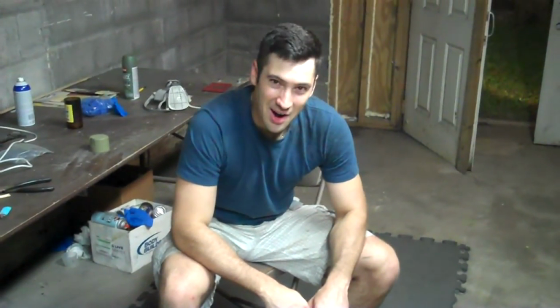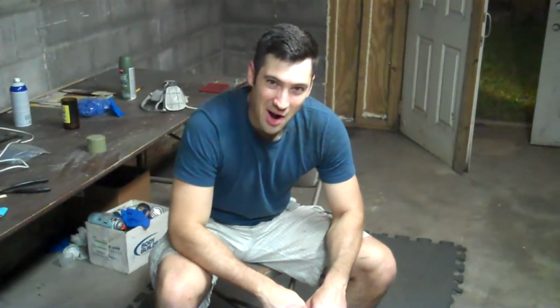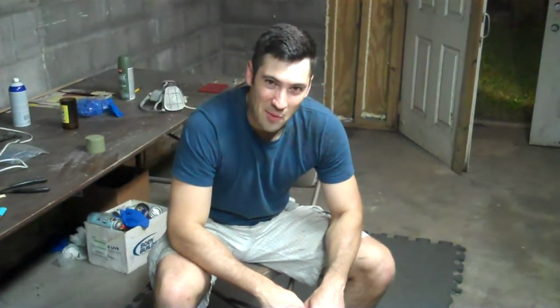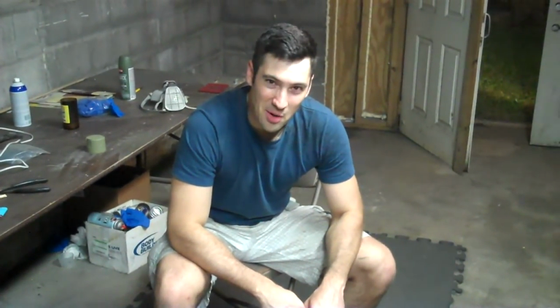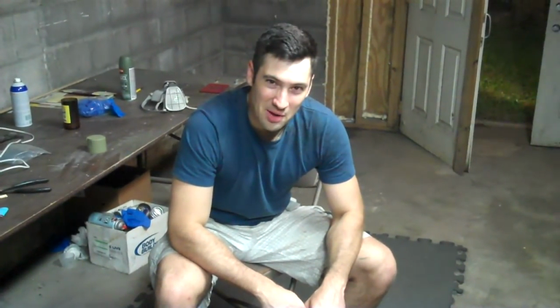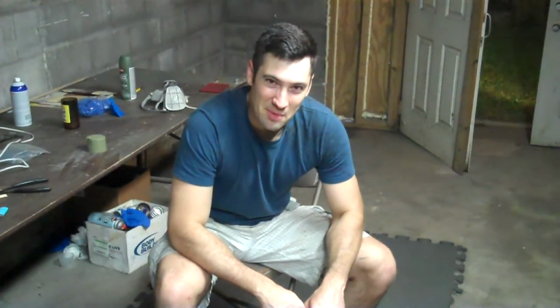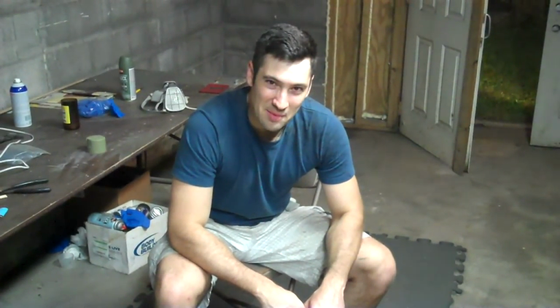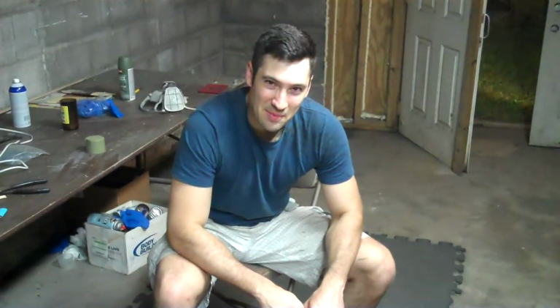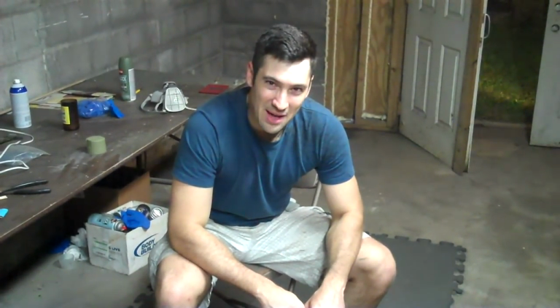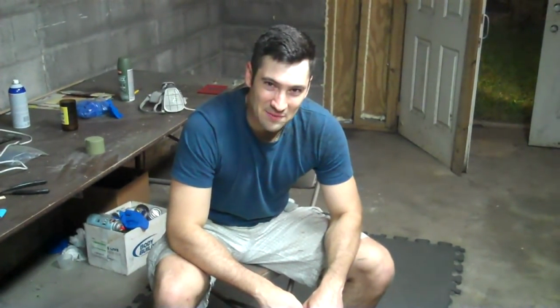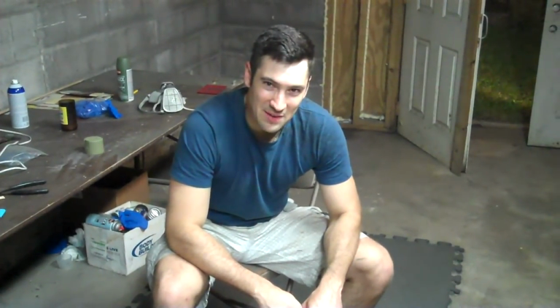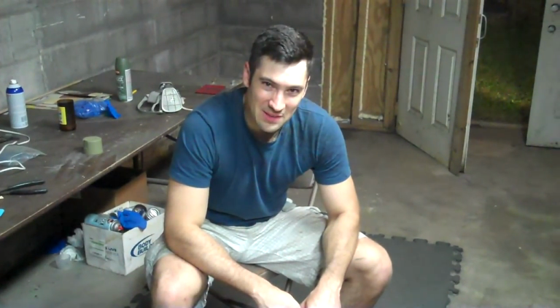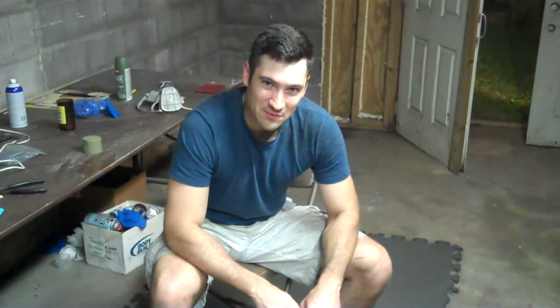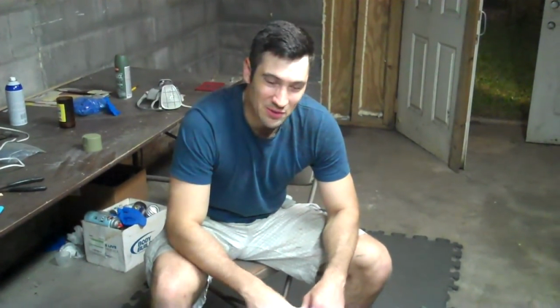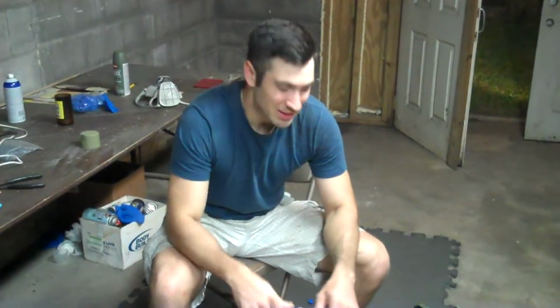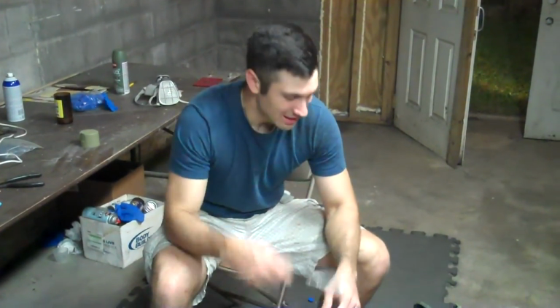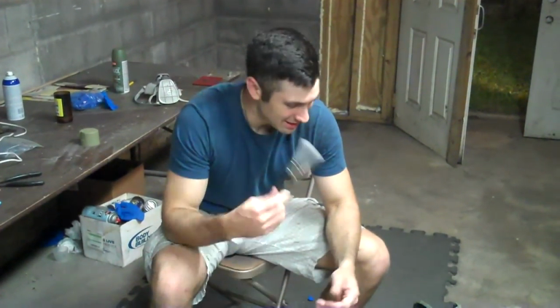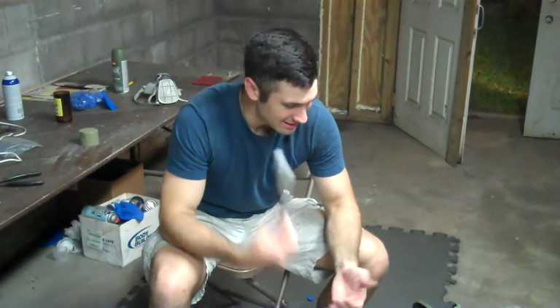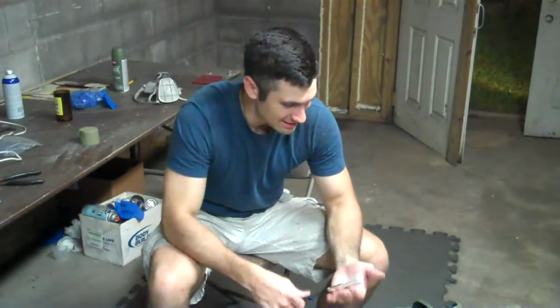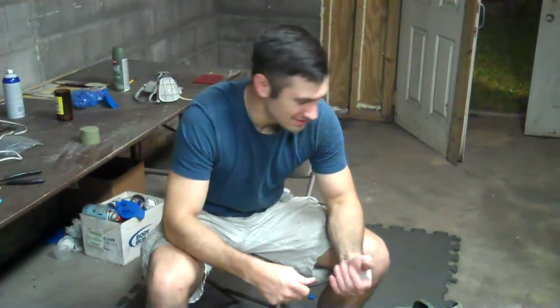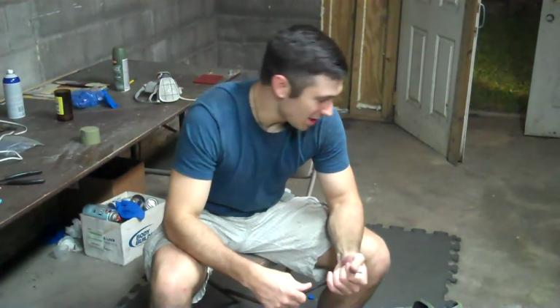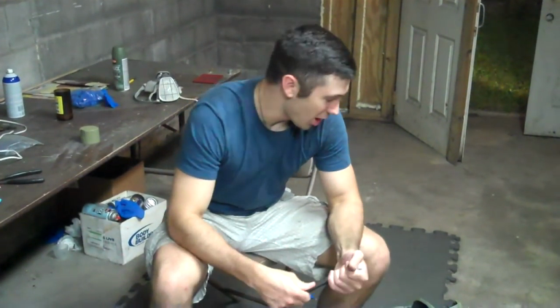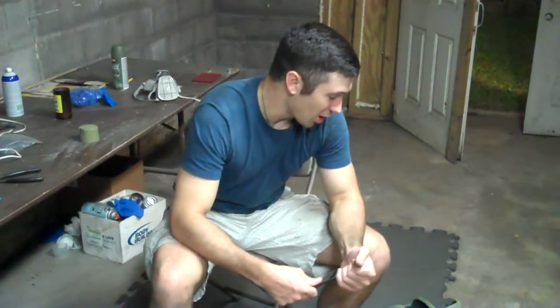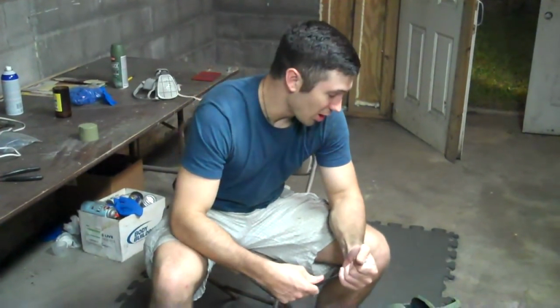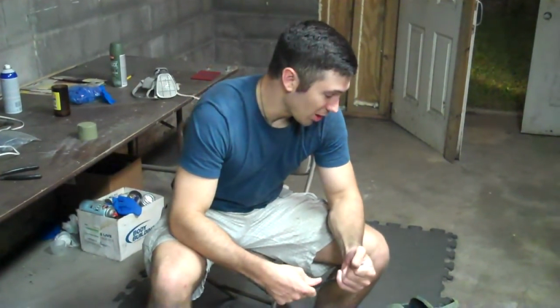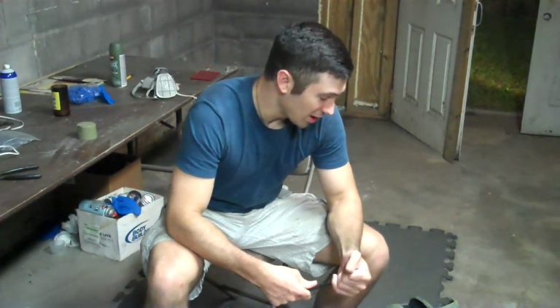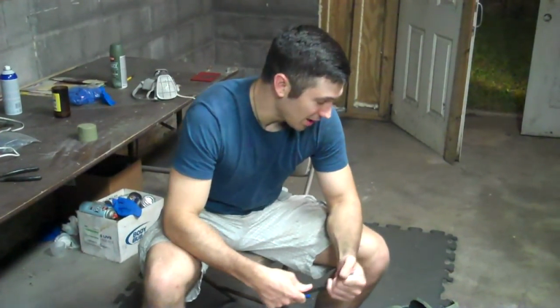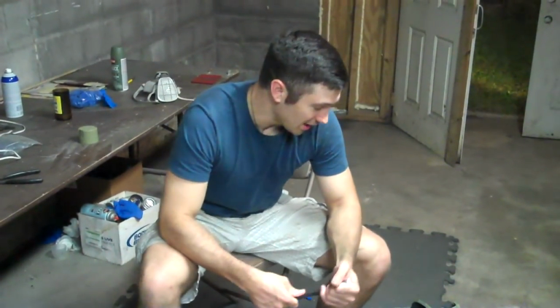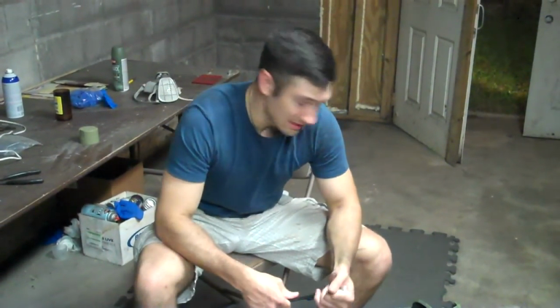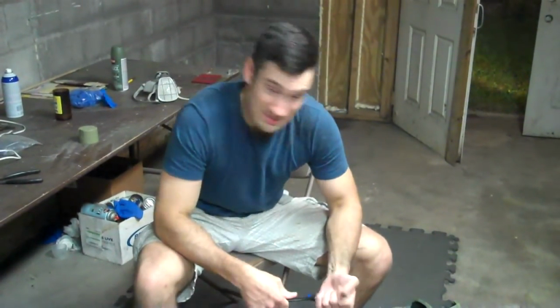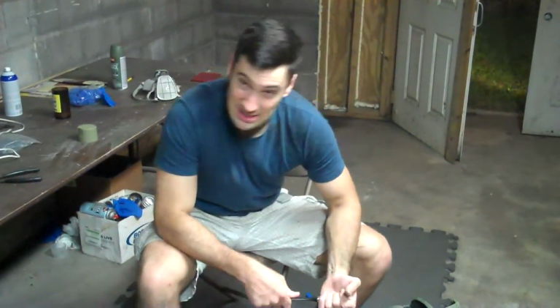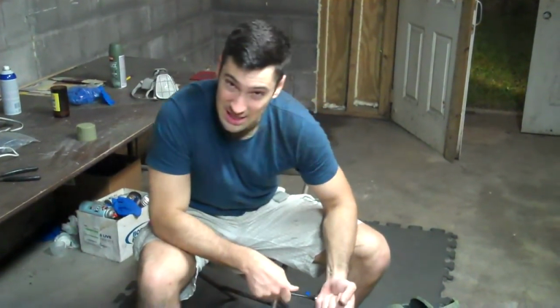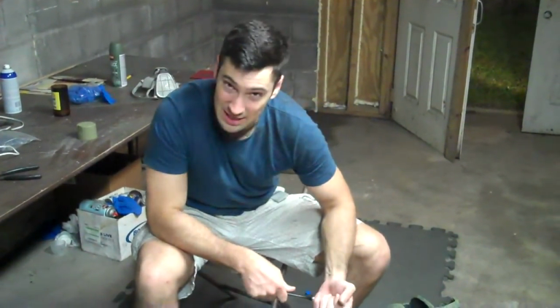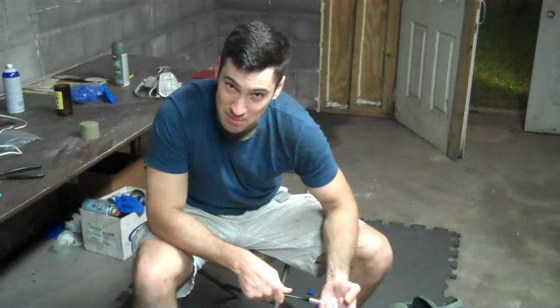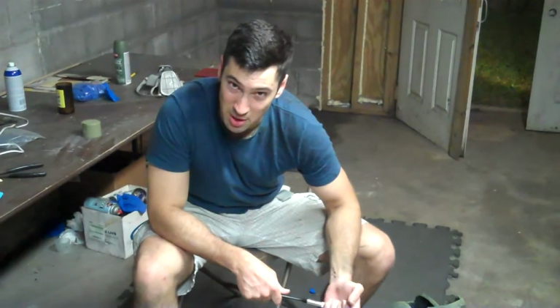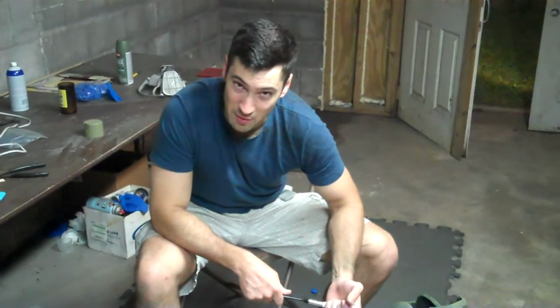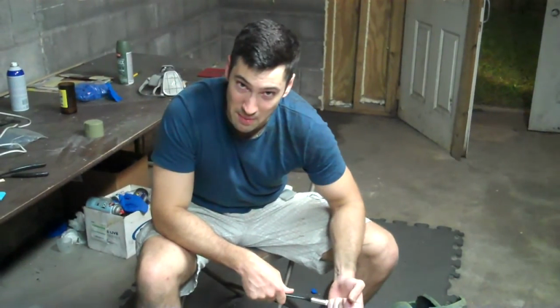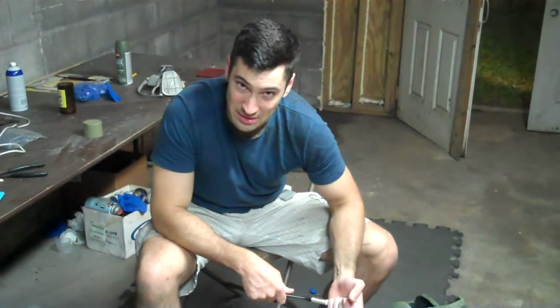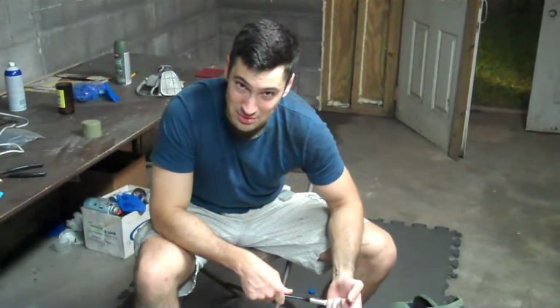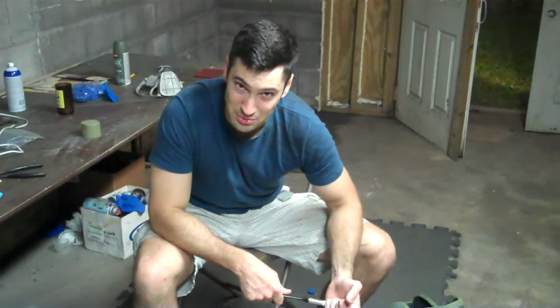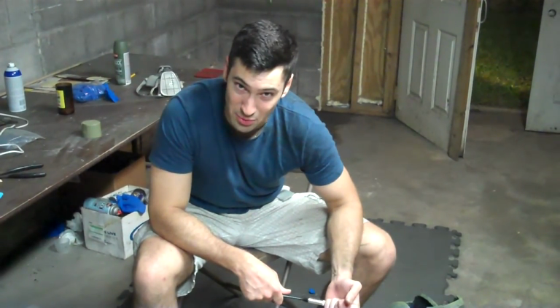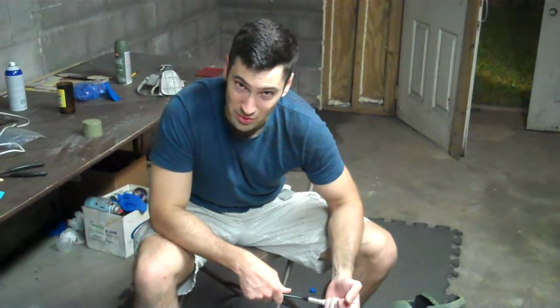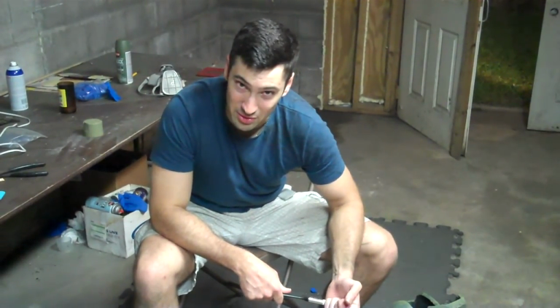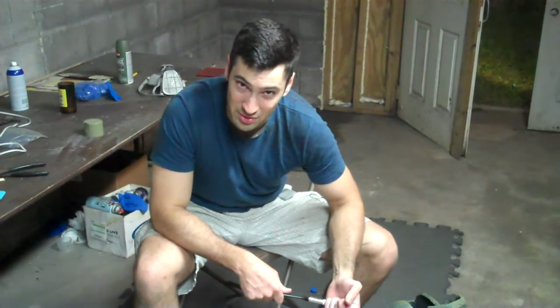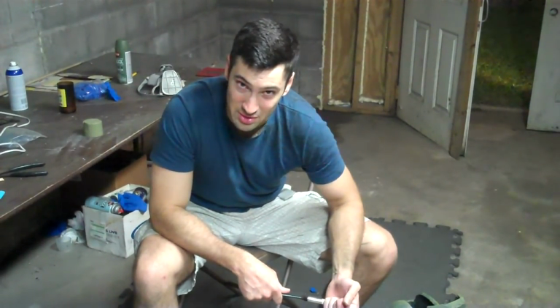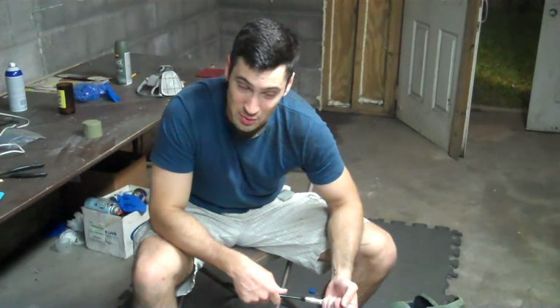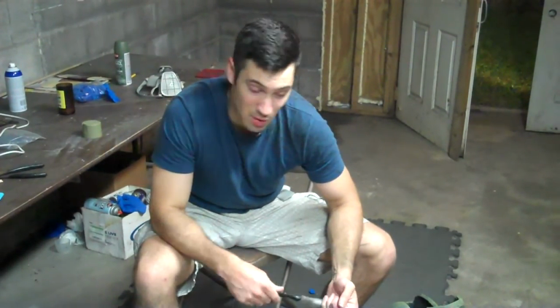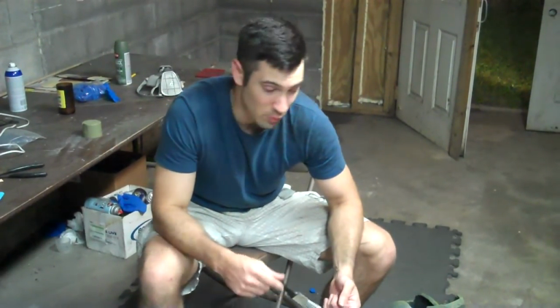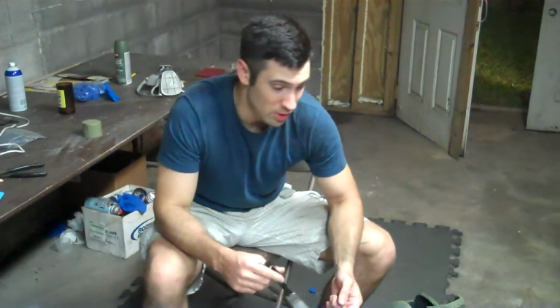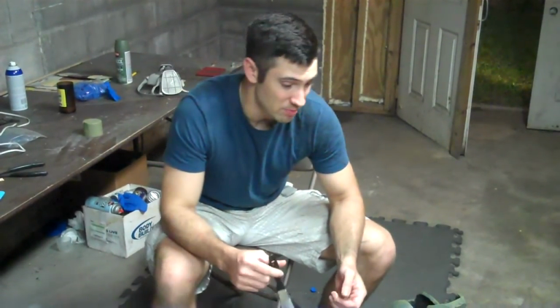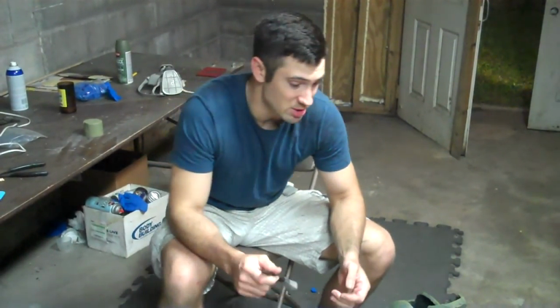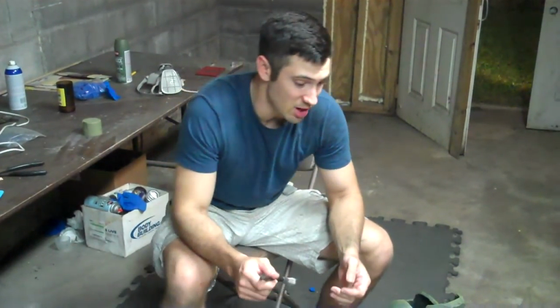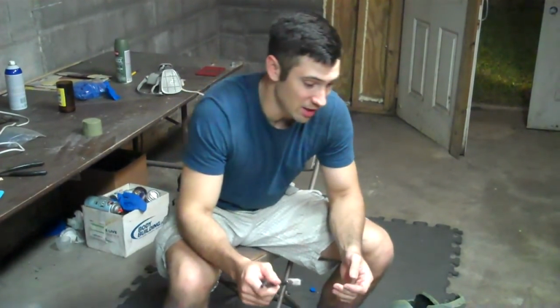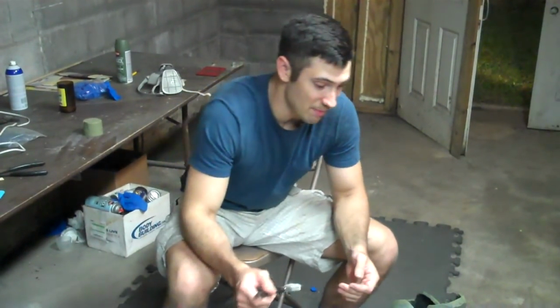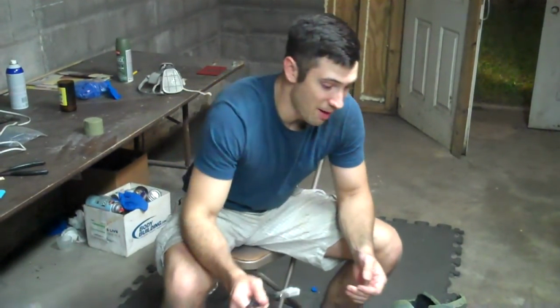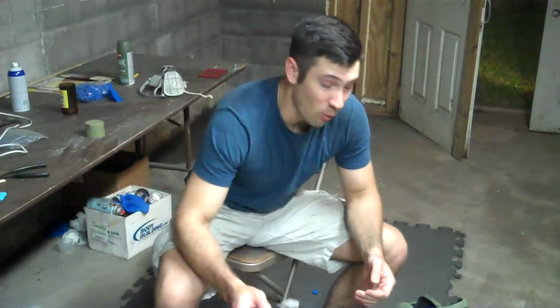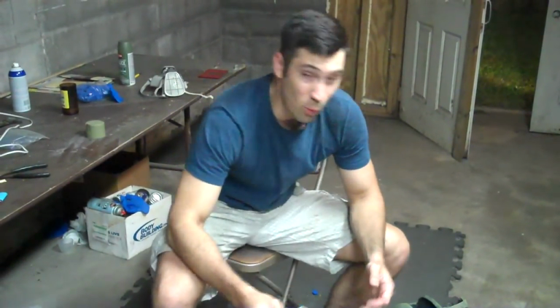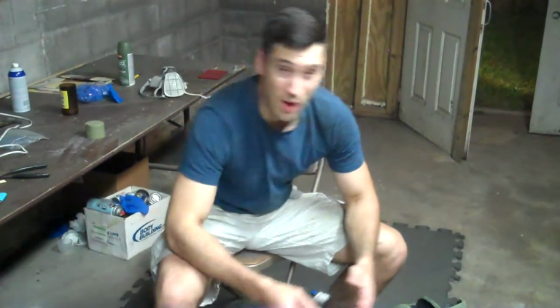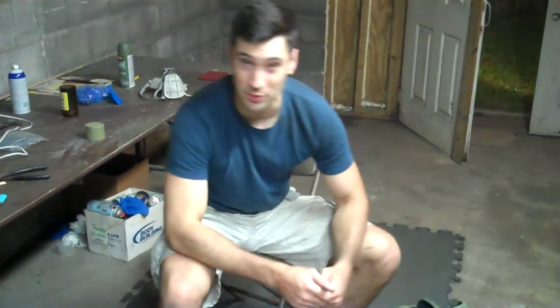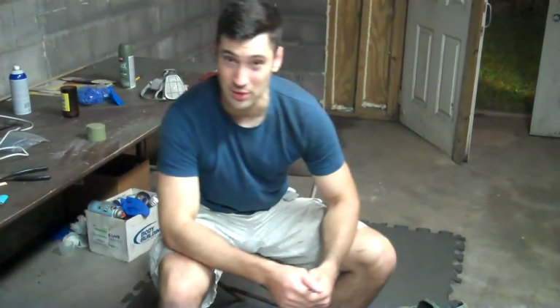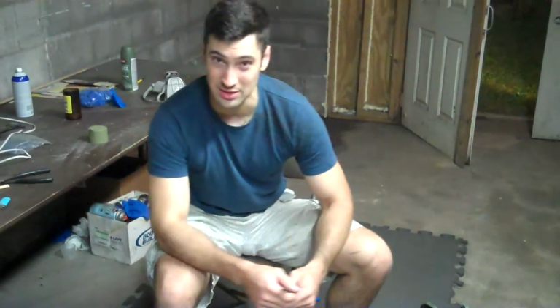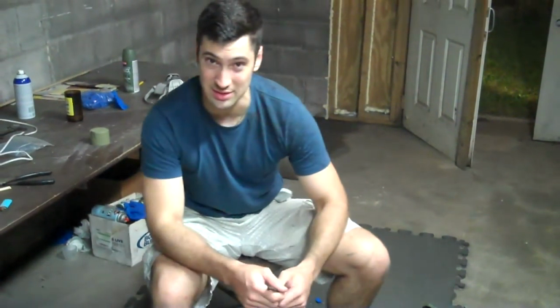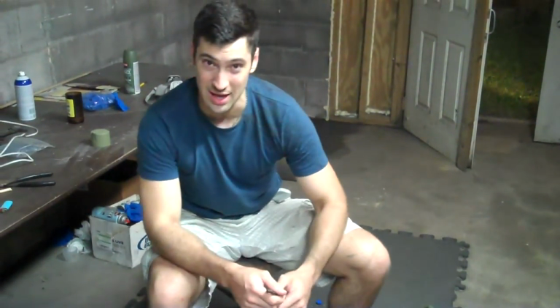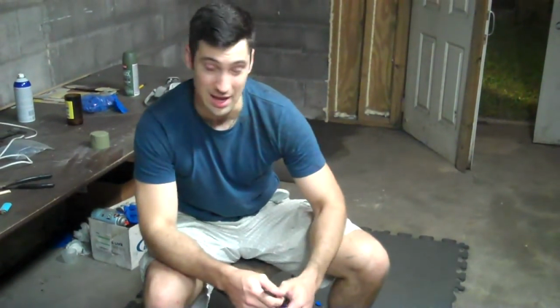Alright, welcome on back, Faithful. It is our second part of our painting tutorial. We're going to be talking about weathering today.